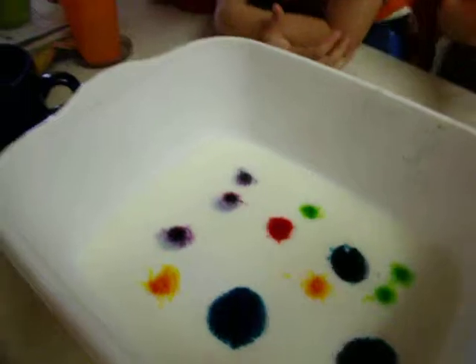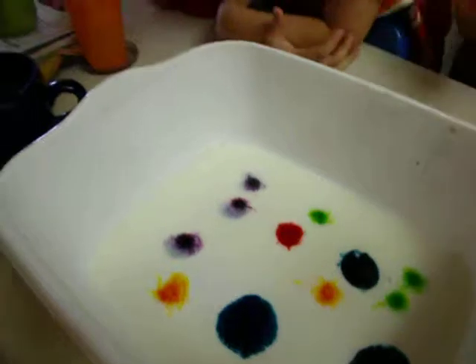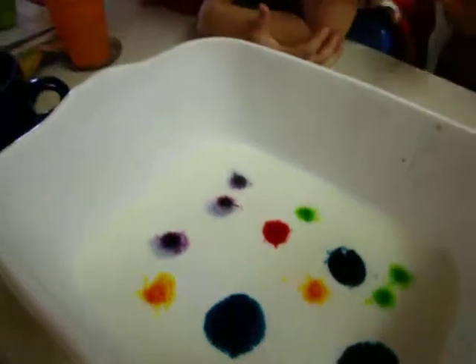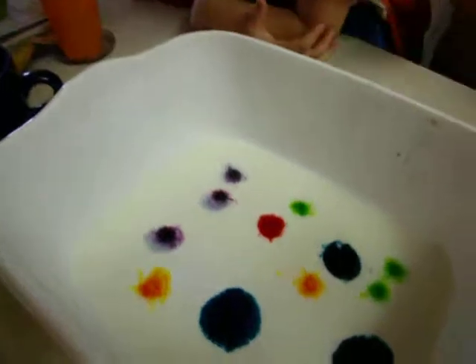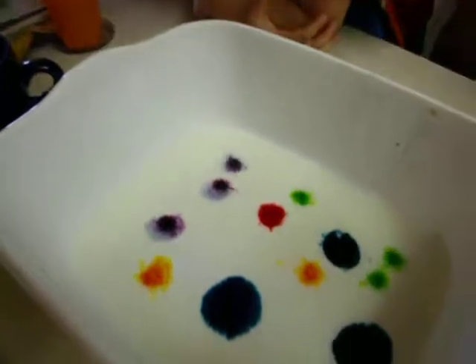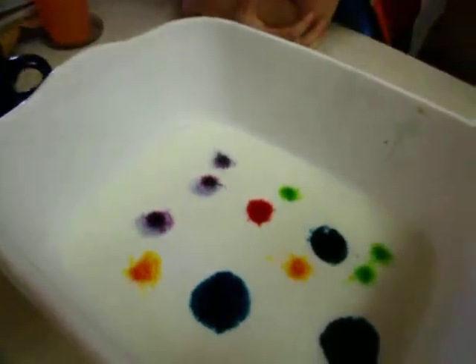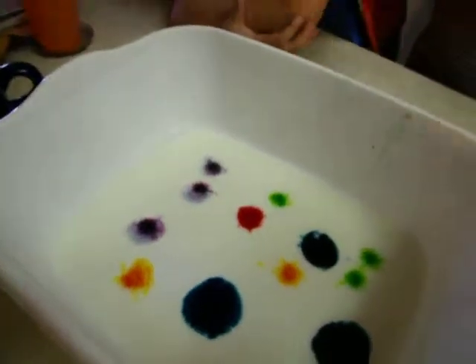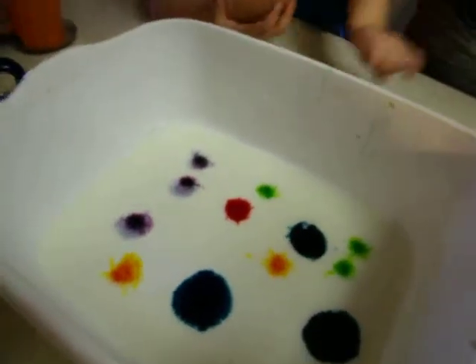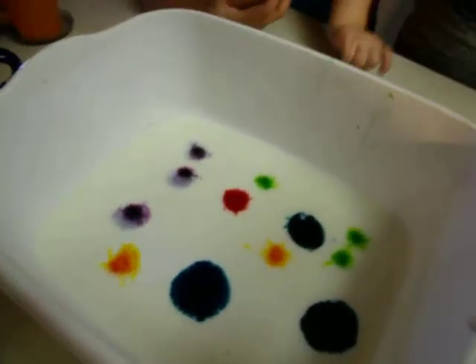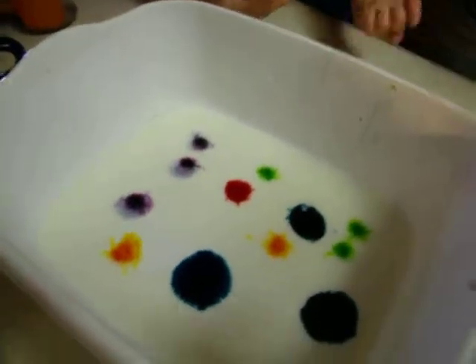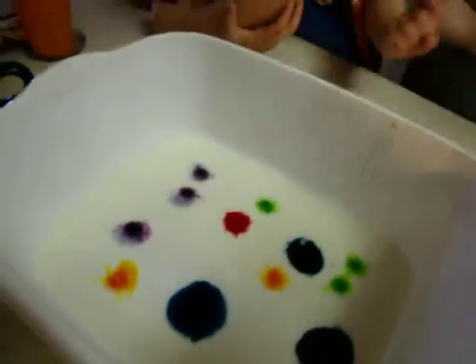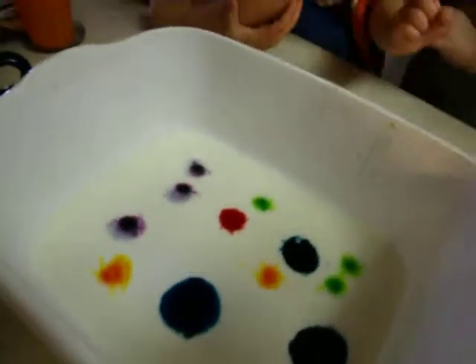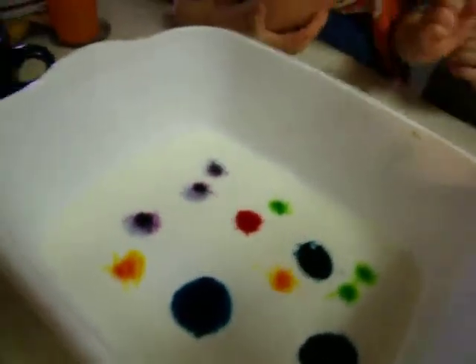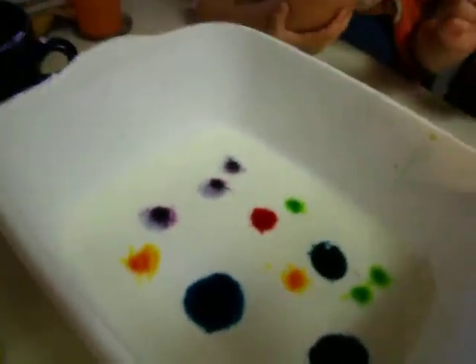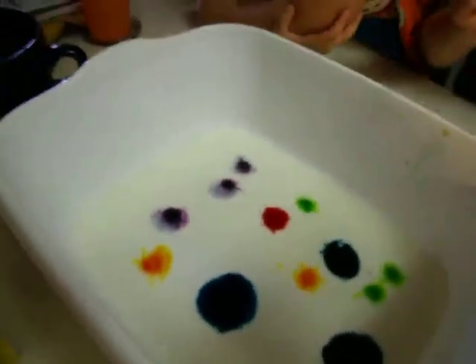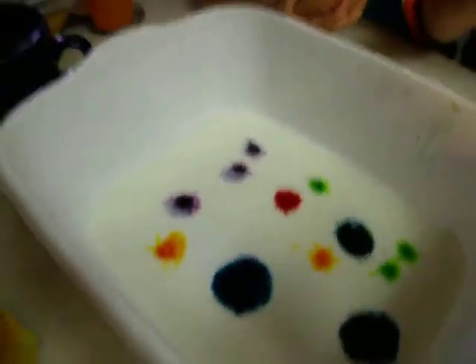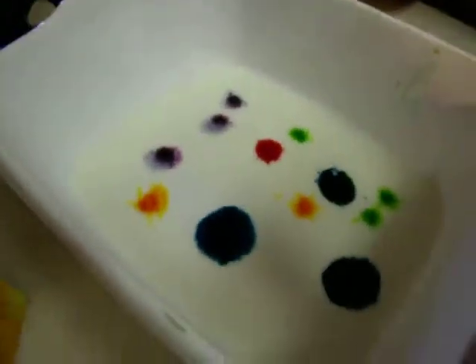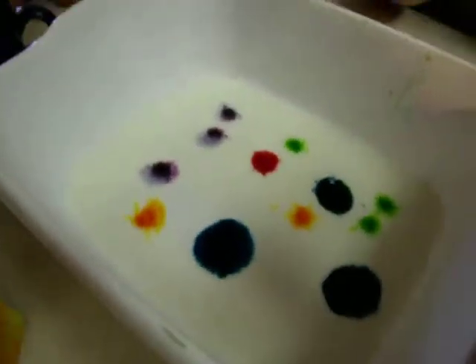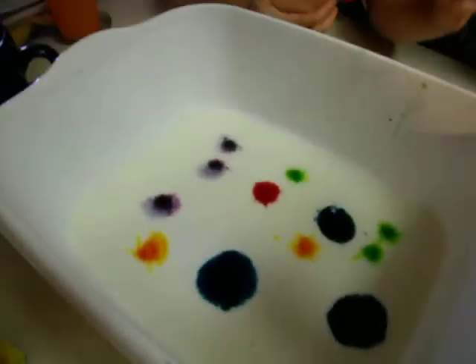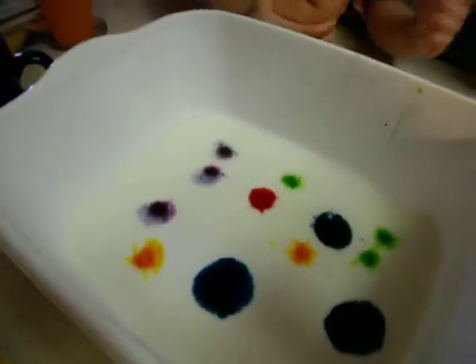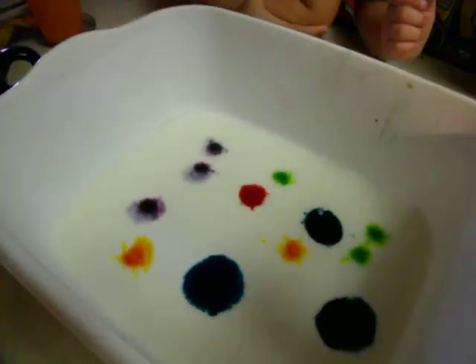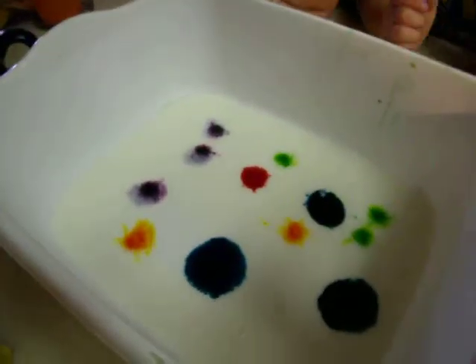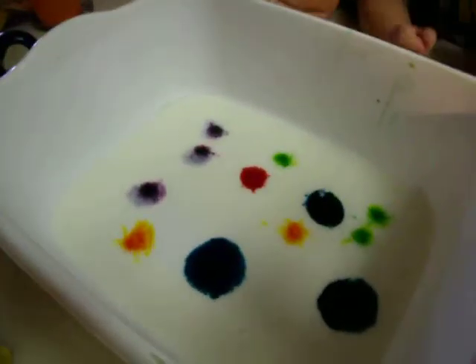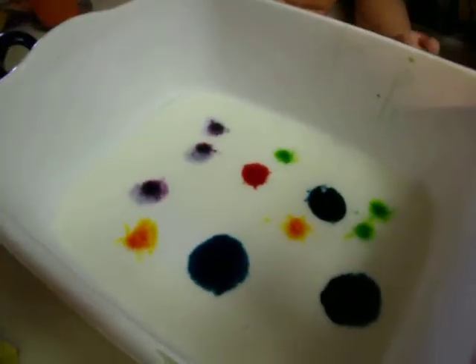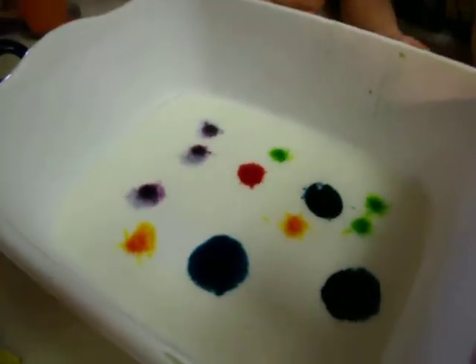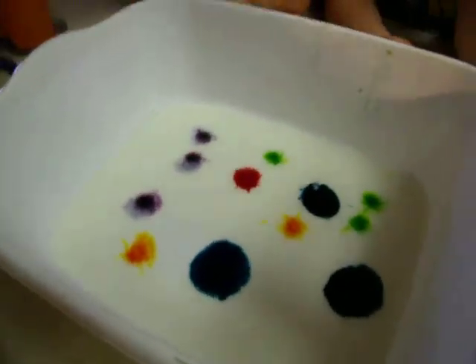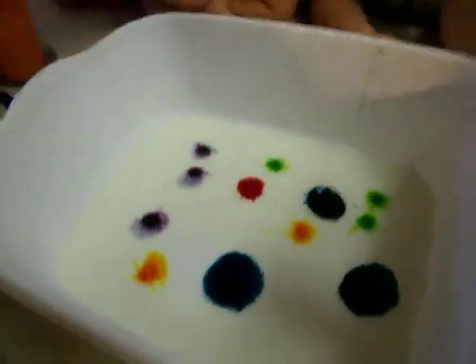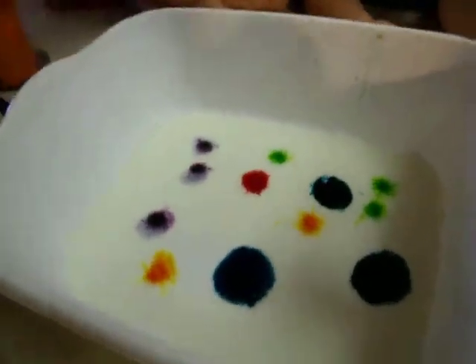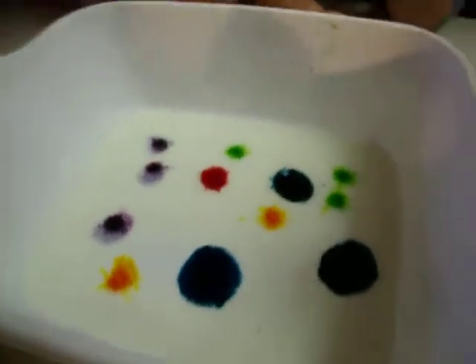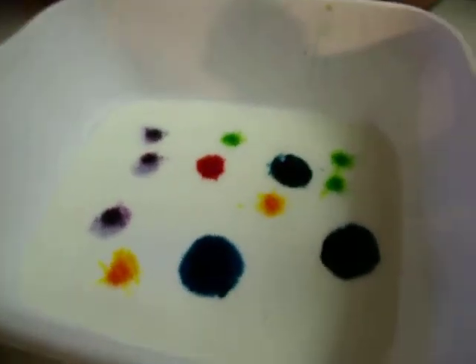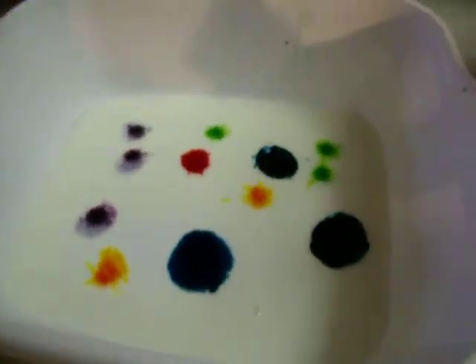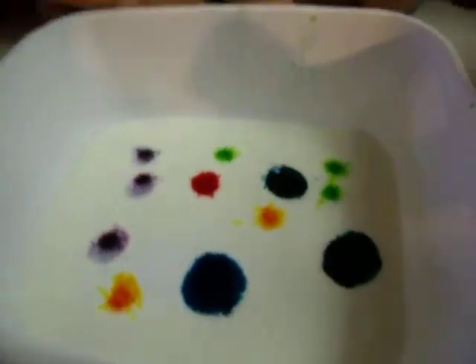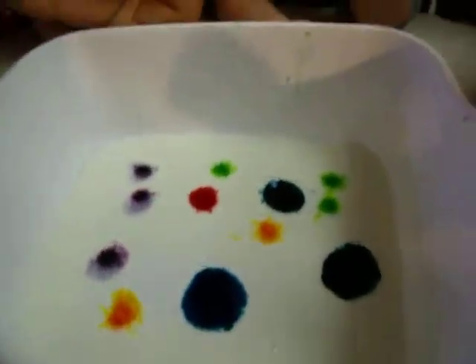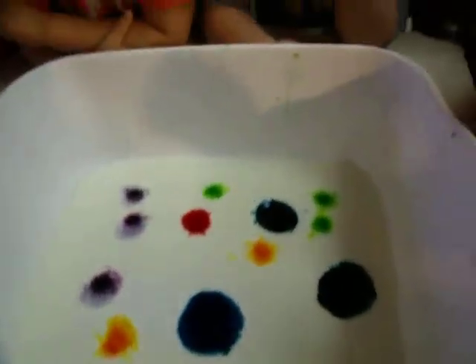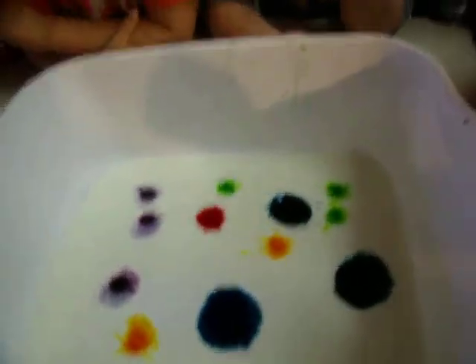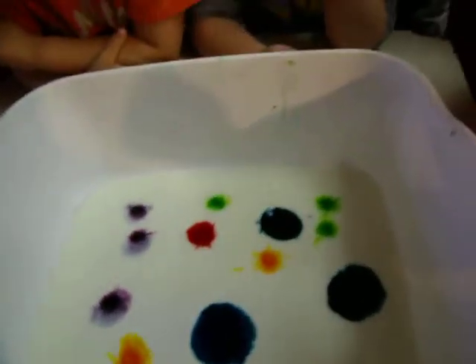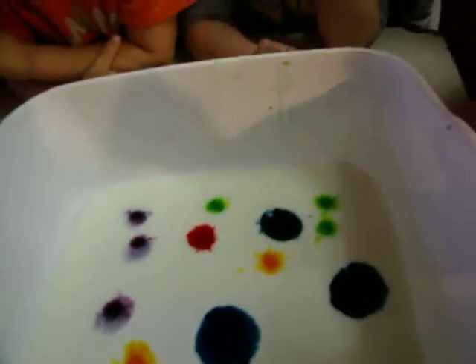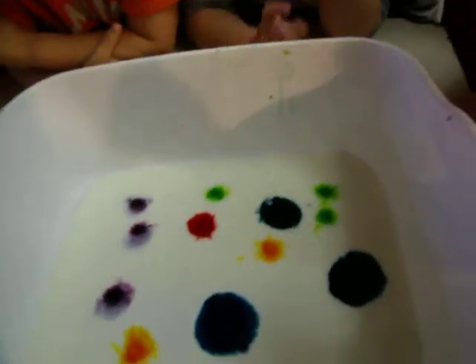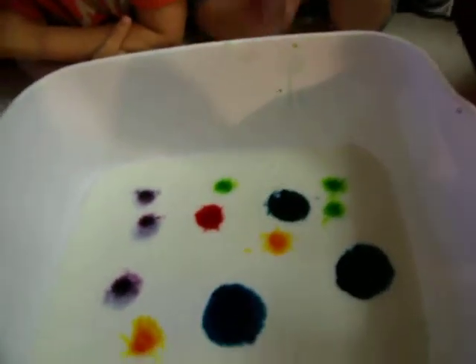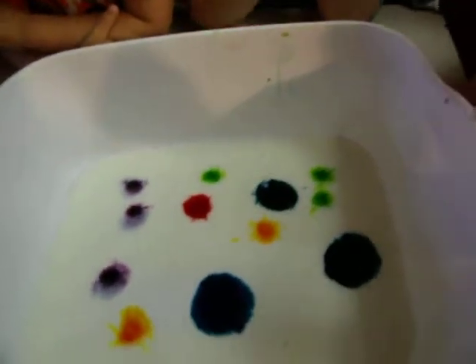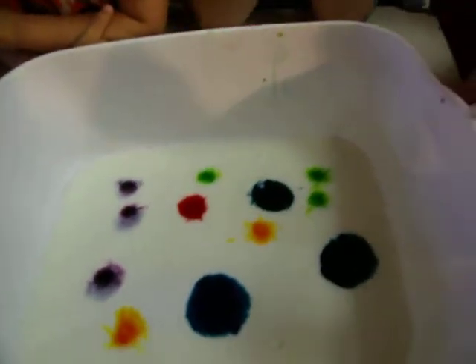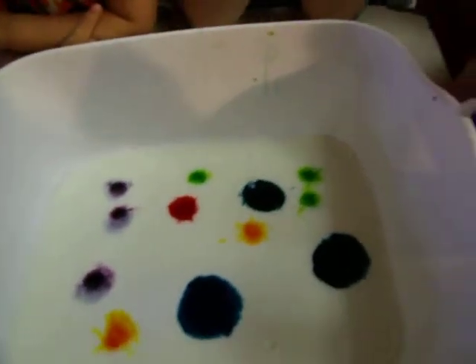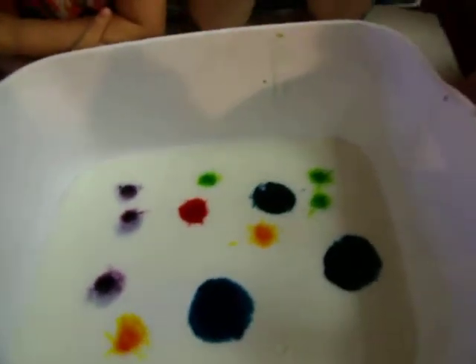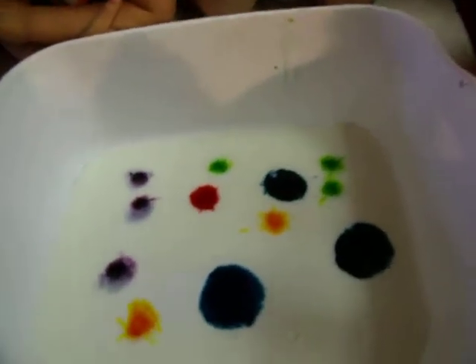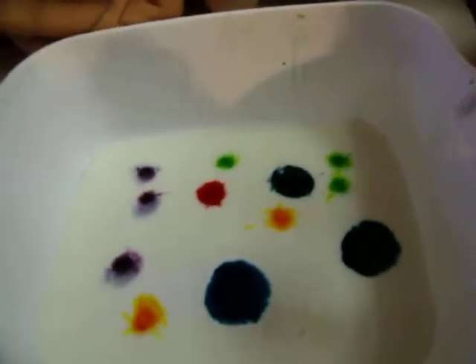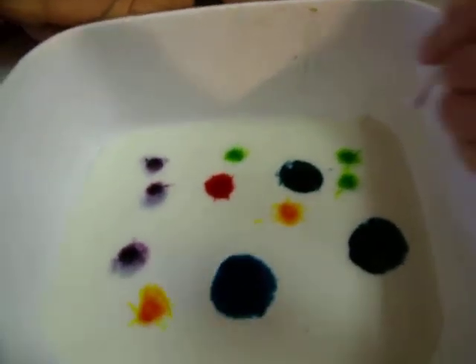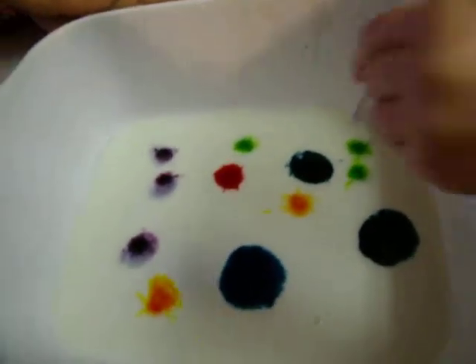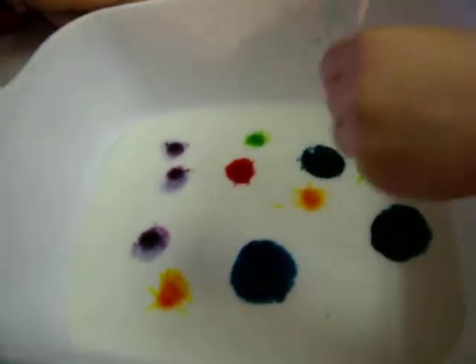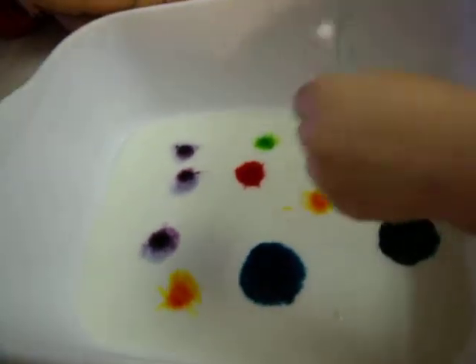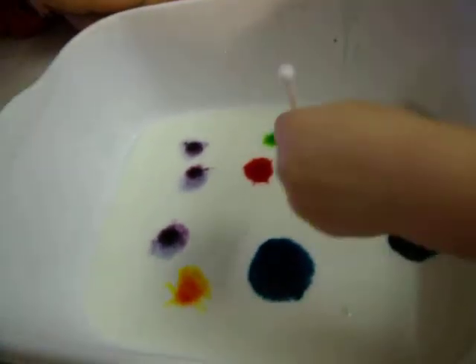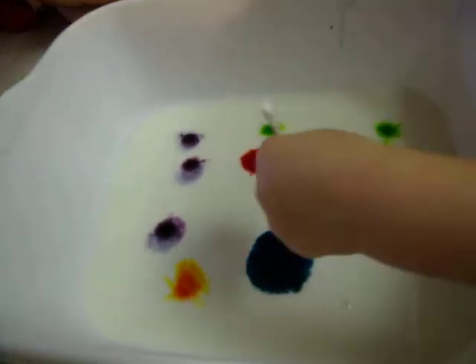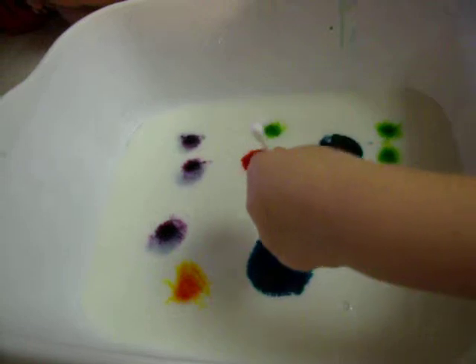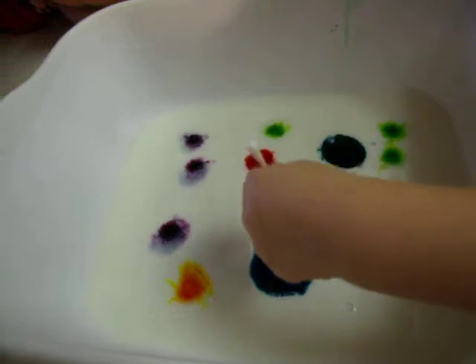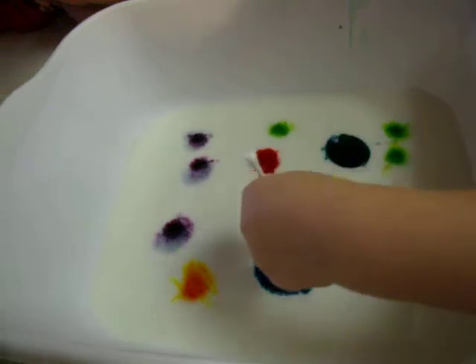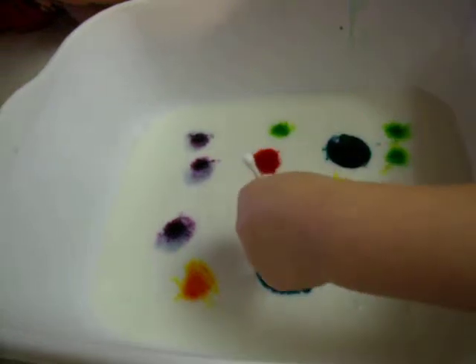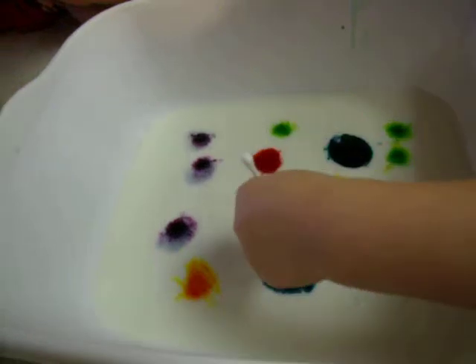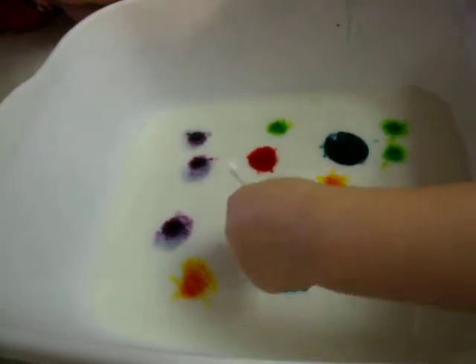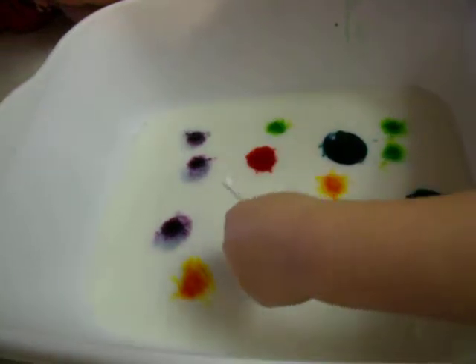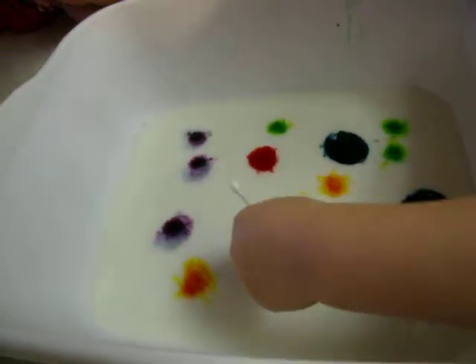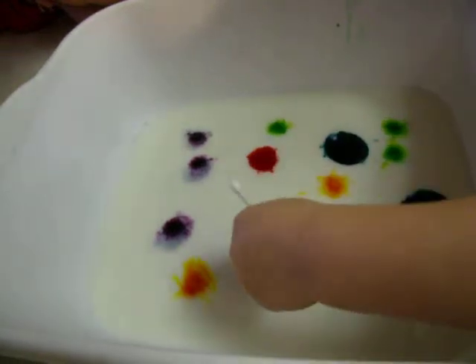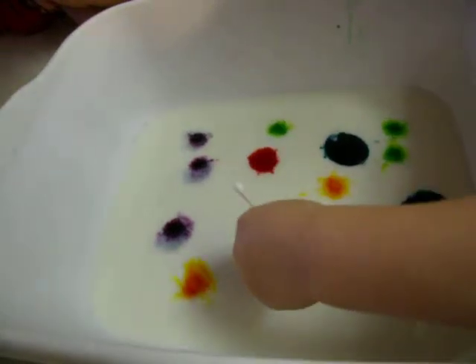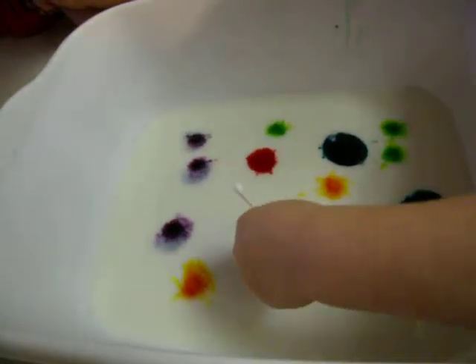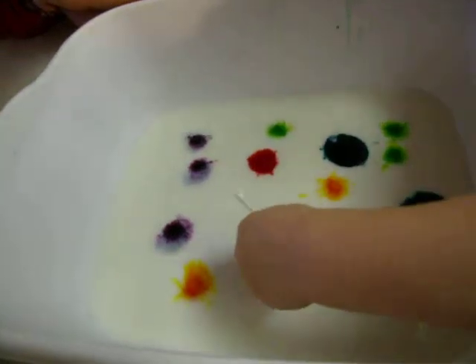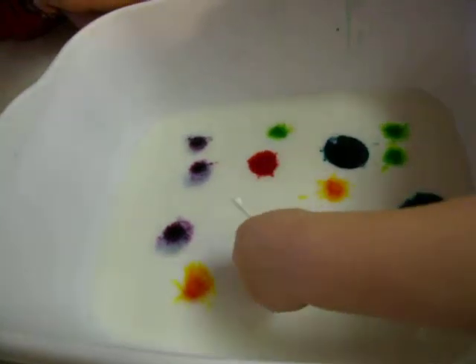All right, so we've got milk in there. We've got food coloring in there. Go ahead, one time and take it away.